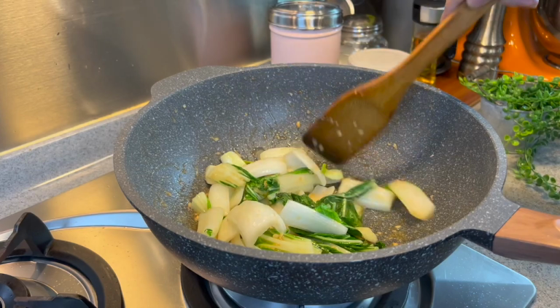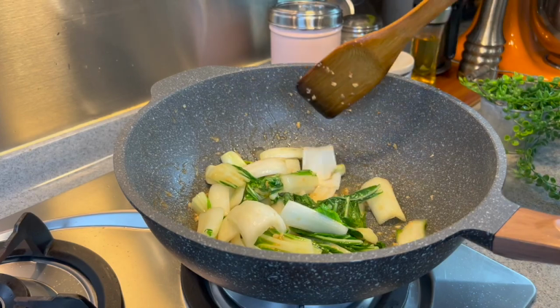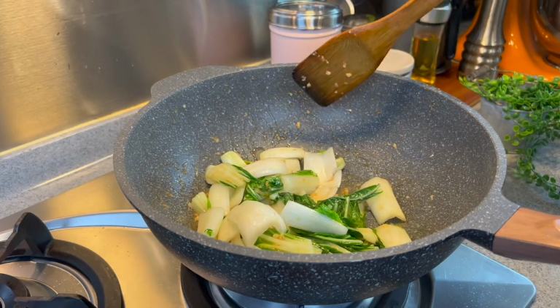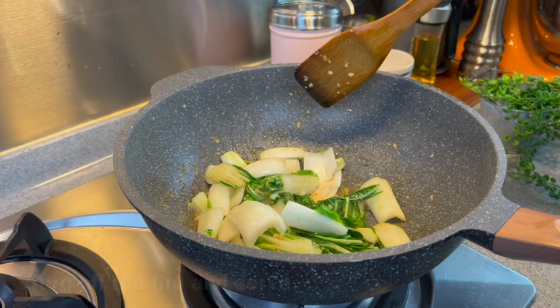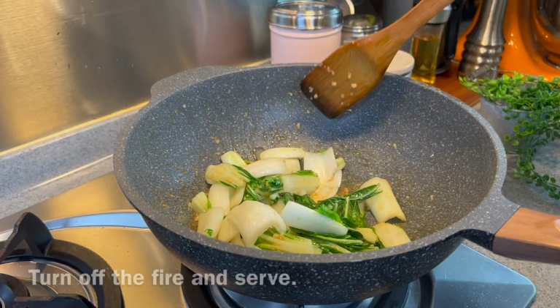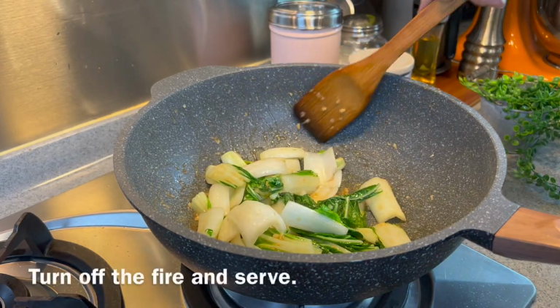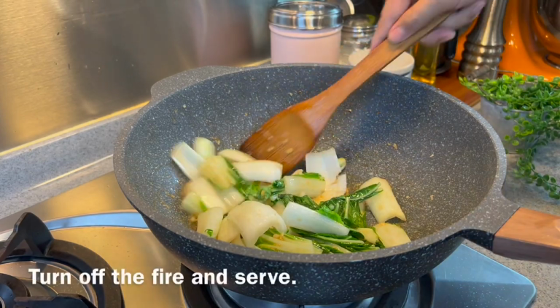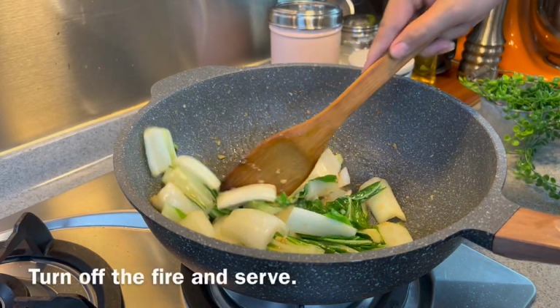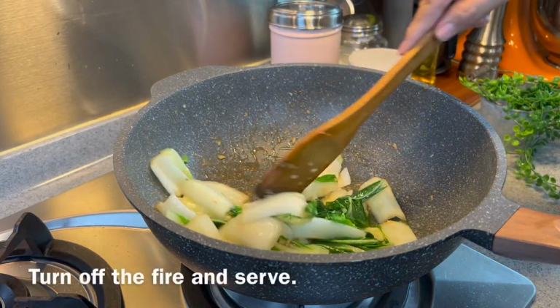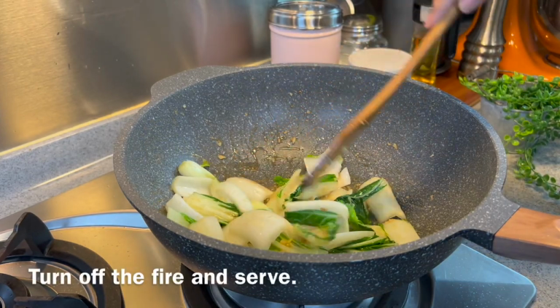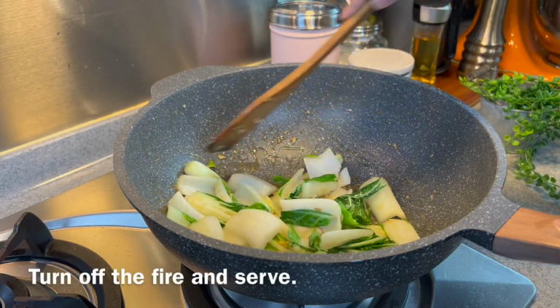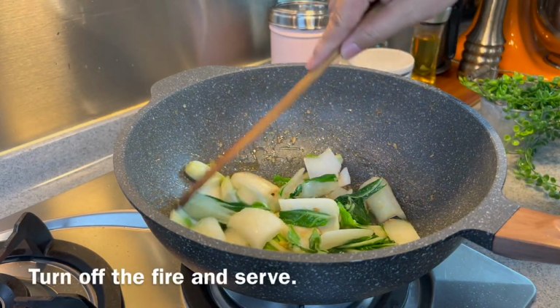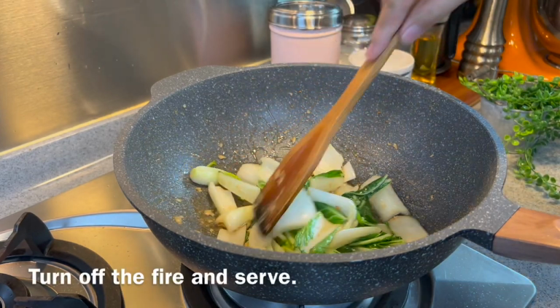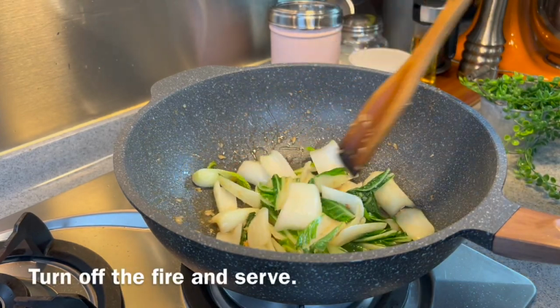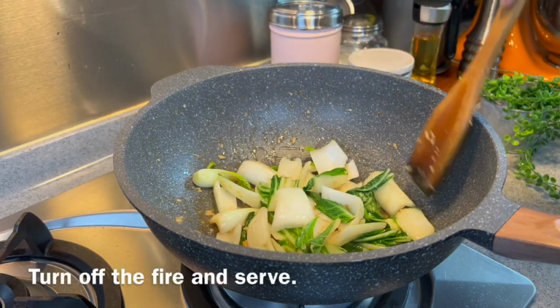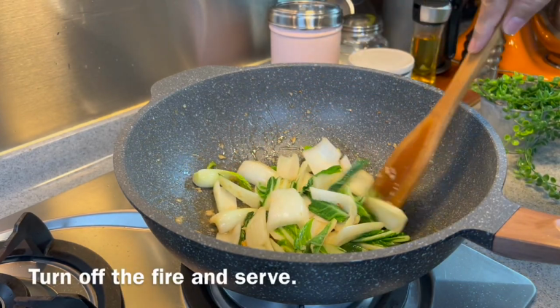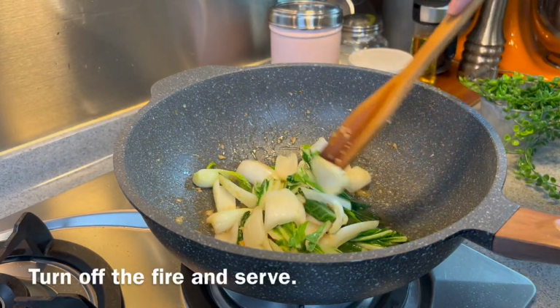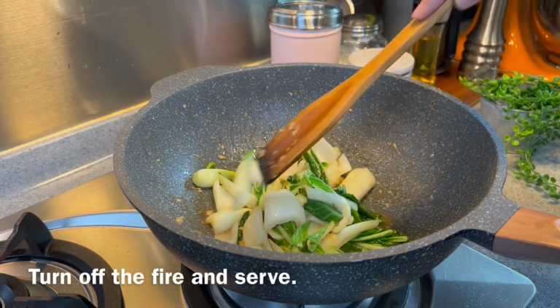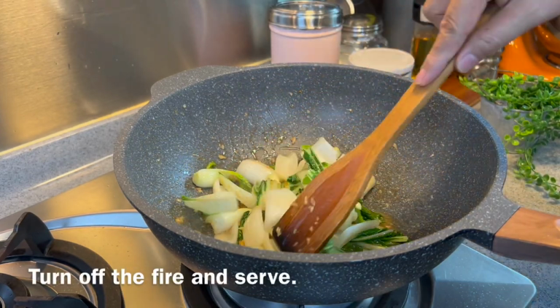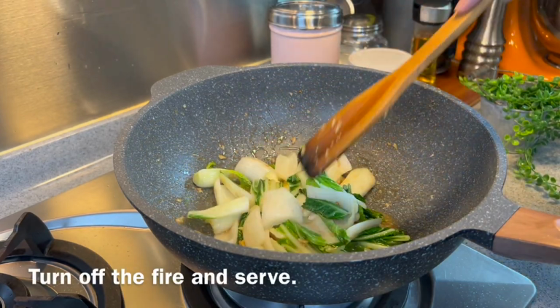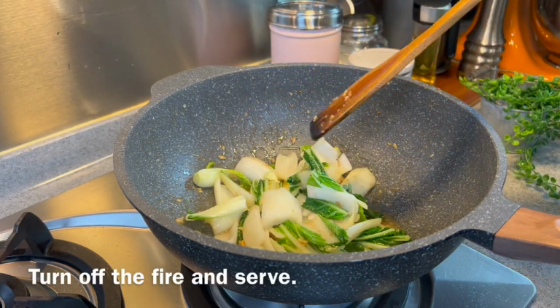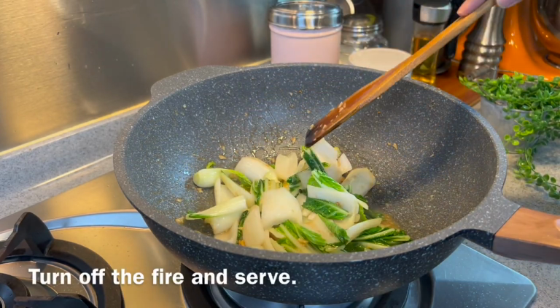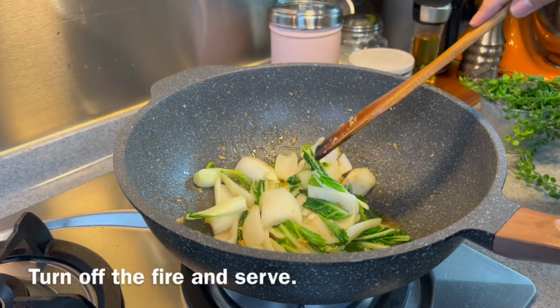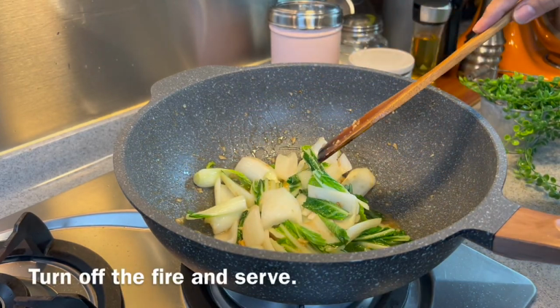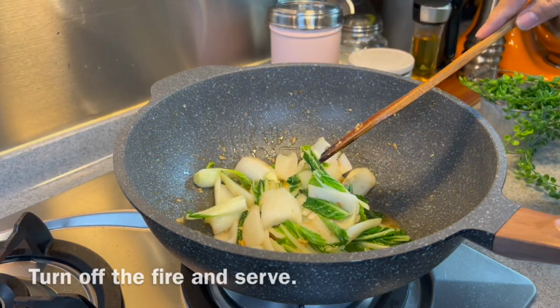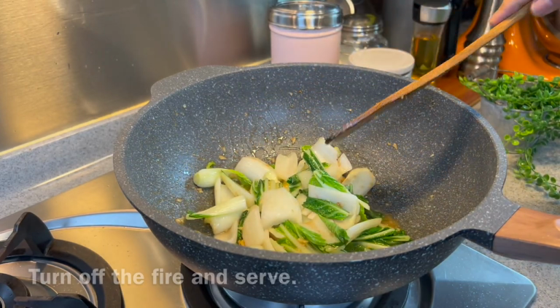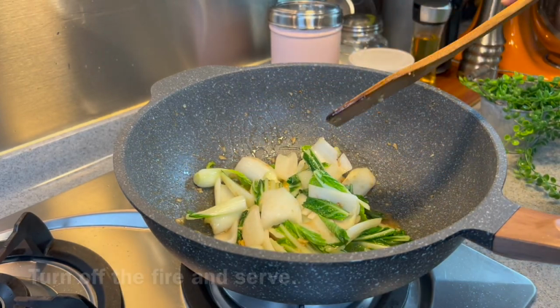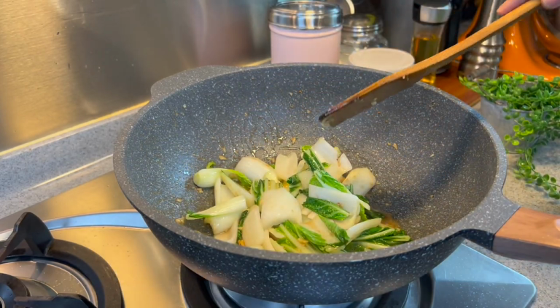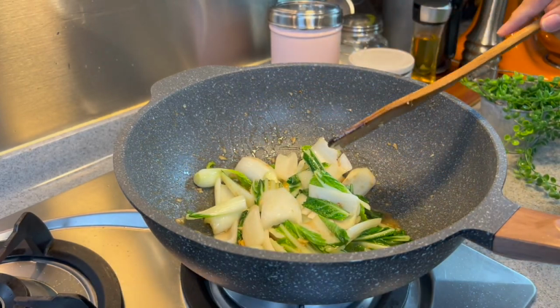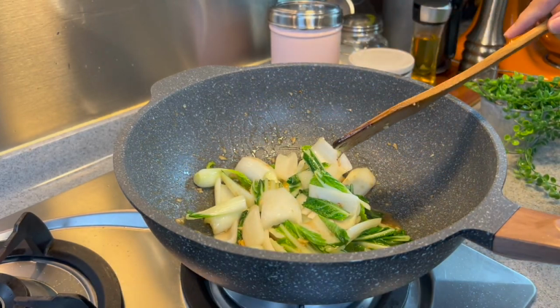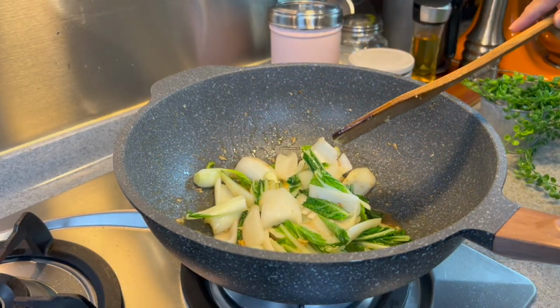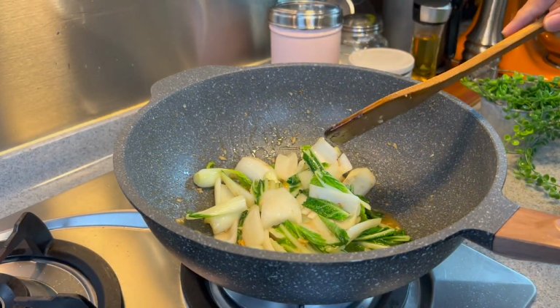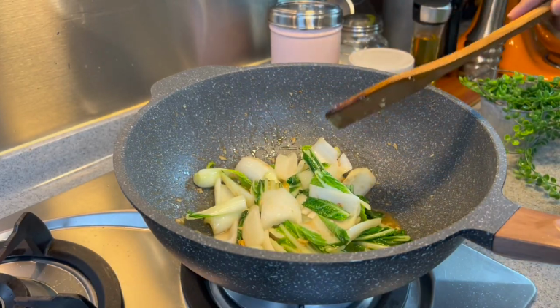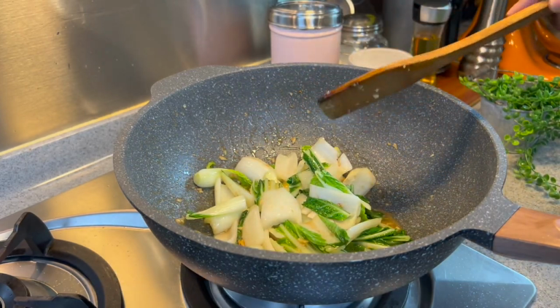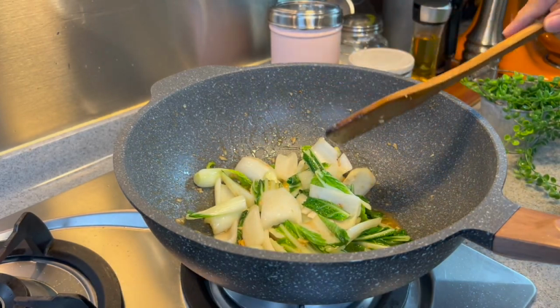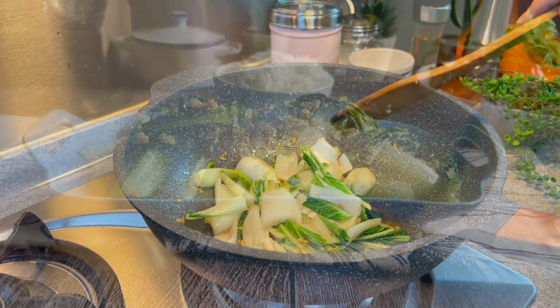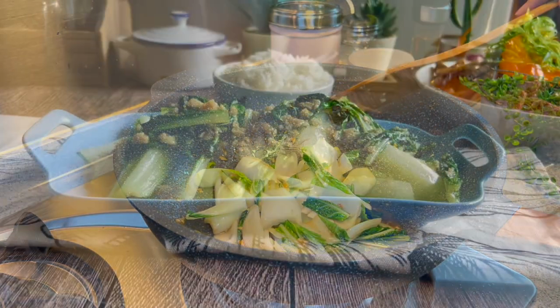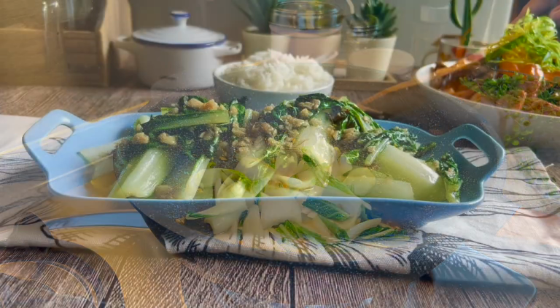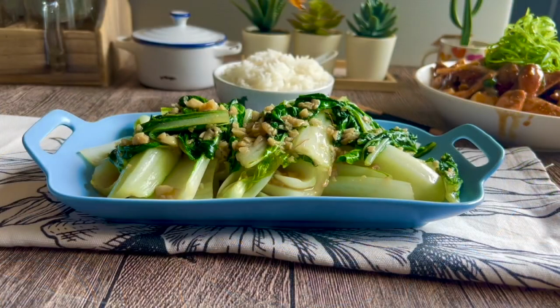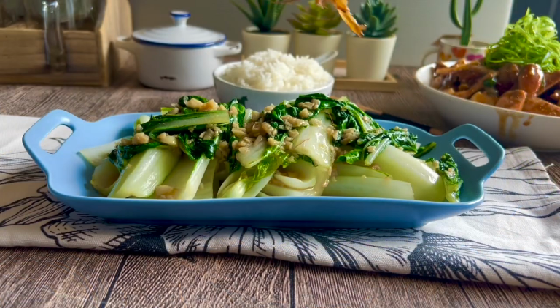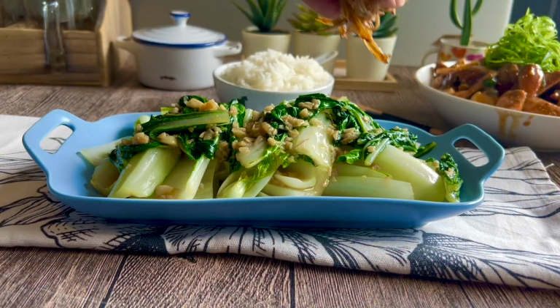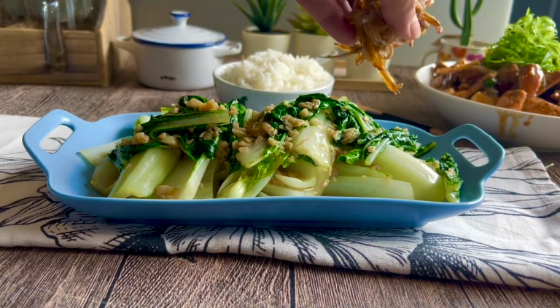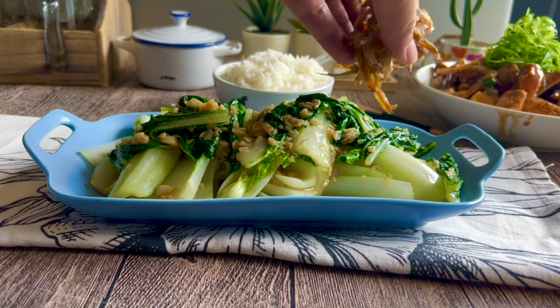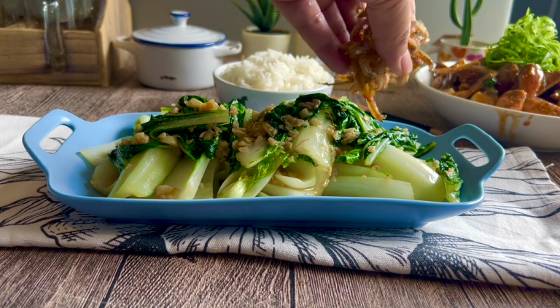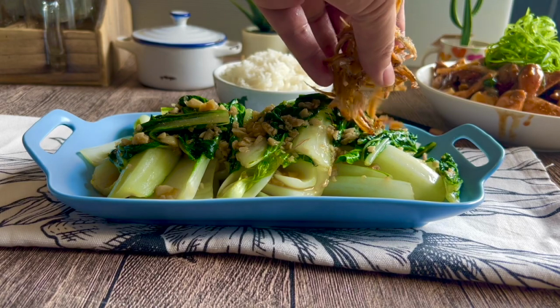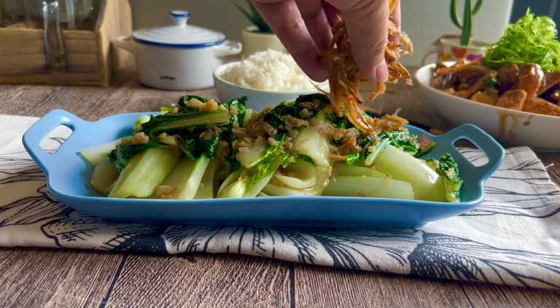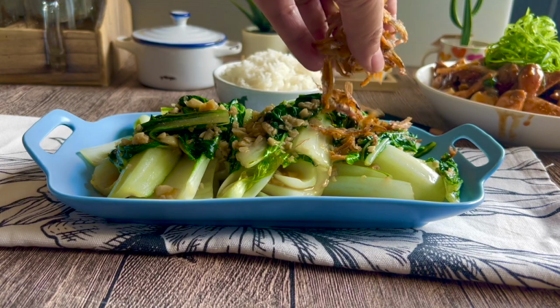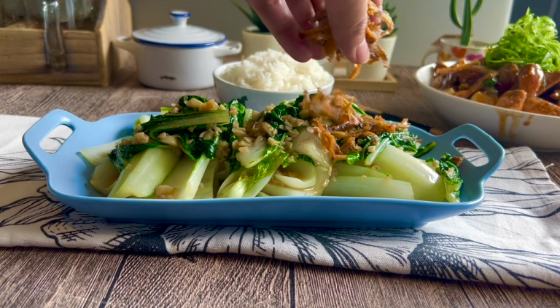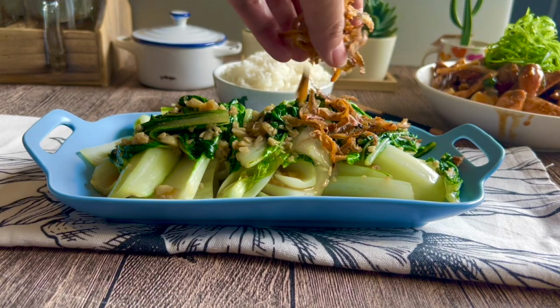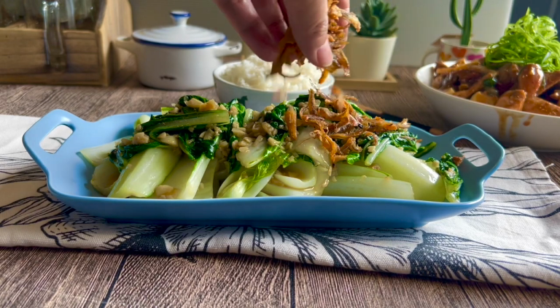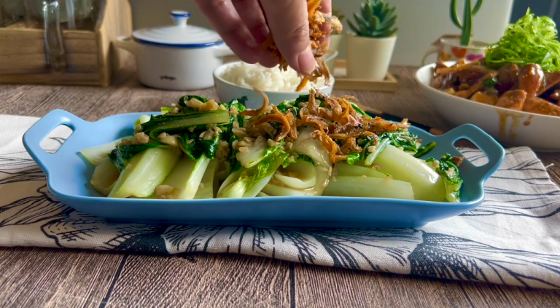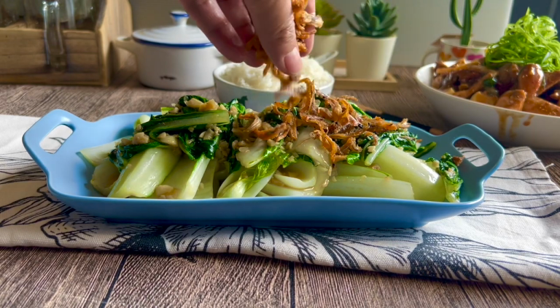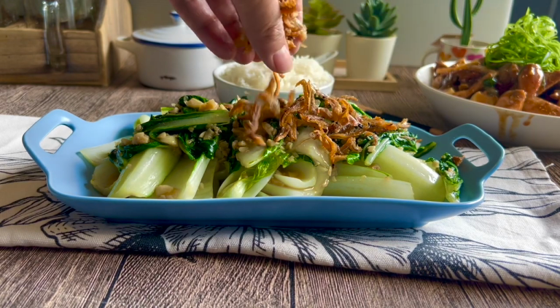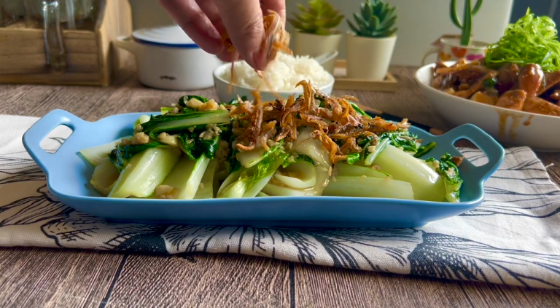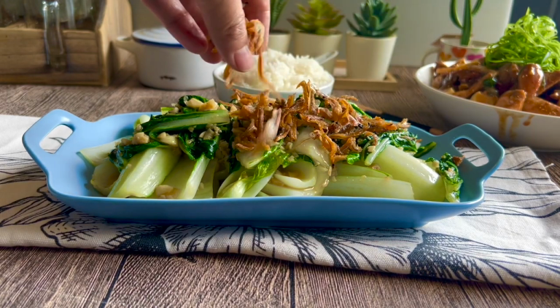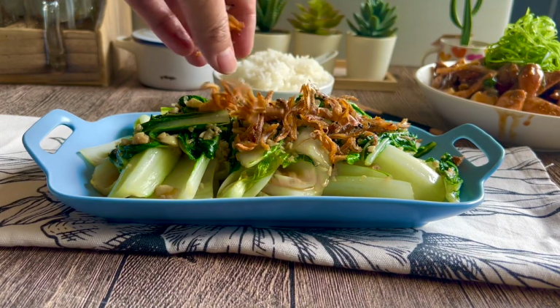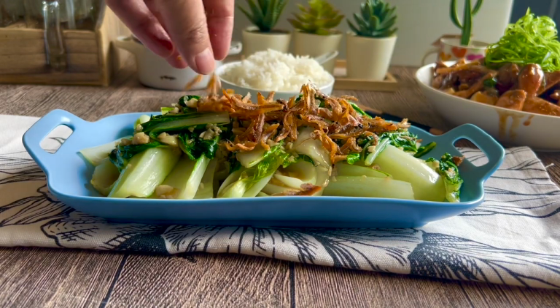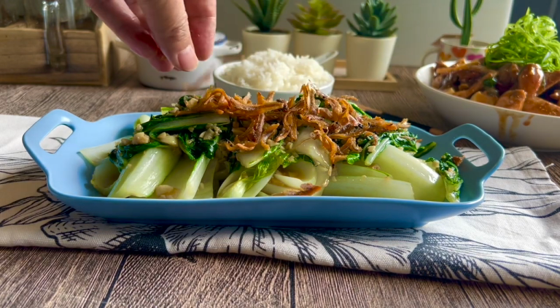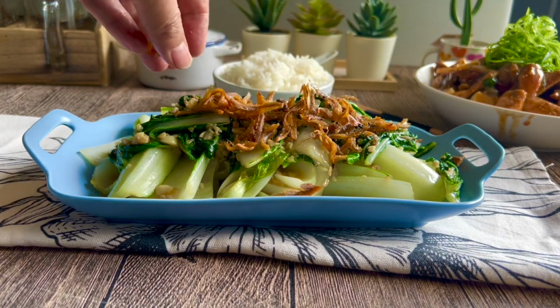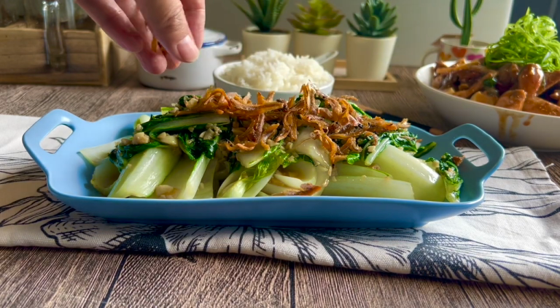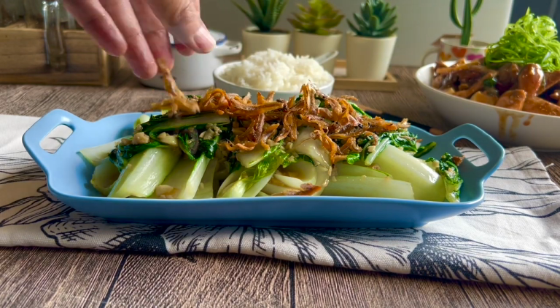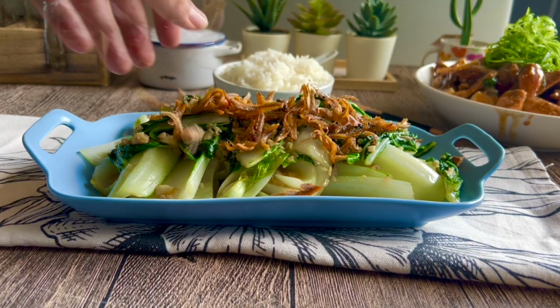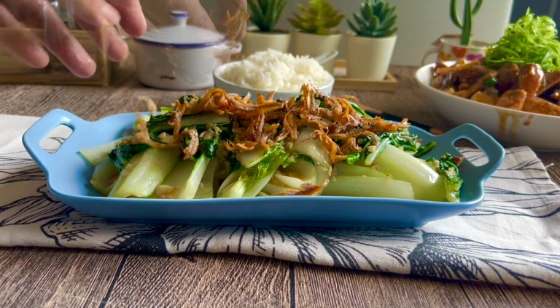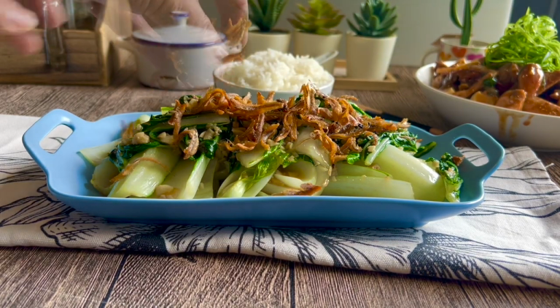Now we turn off the flame. The dish is almost done — we just need to put this on our serving plate and sprinkle the ikan bilis or anchovies on top.